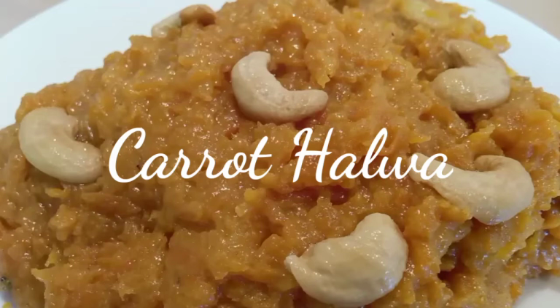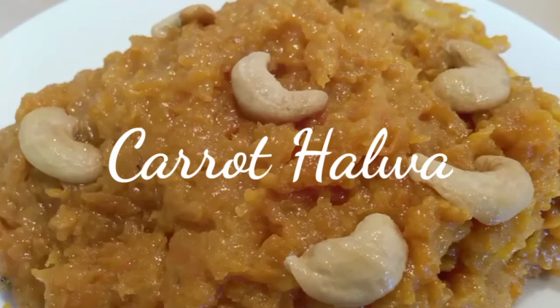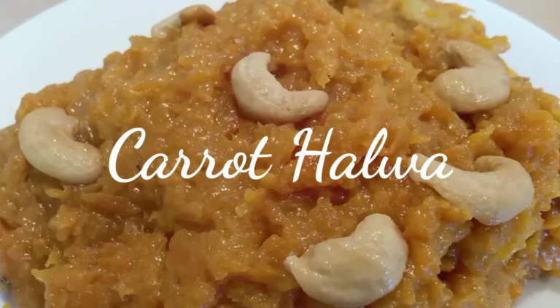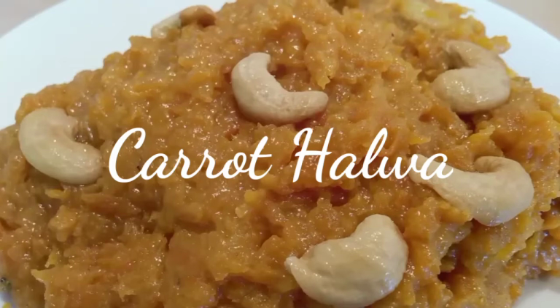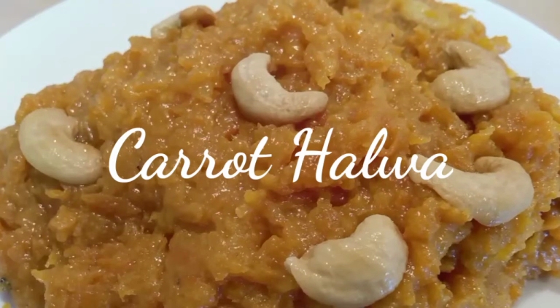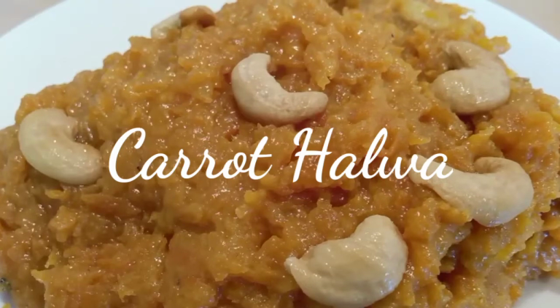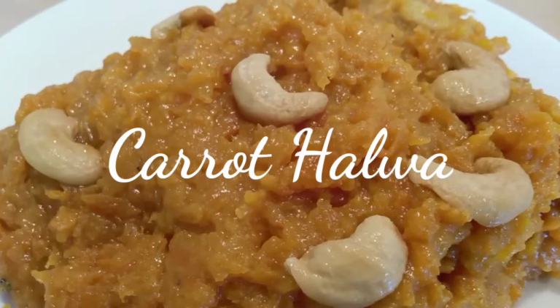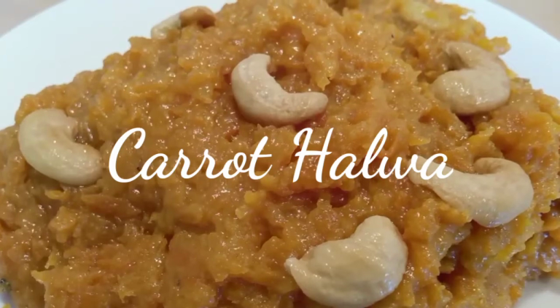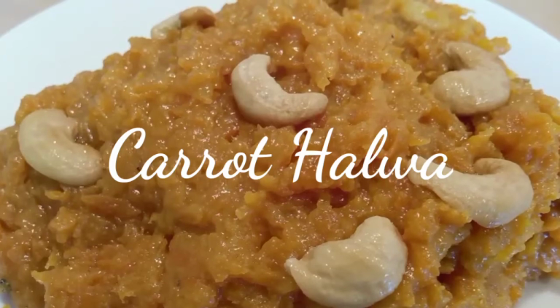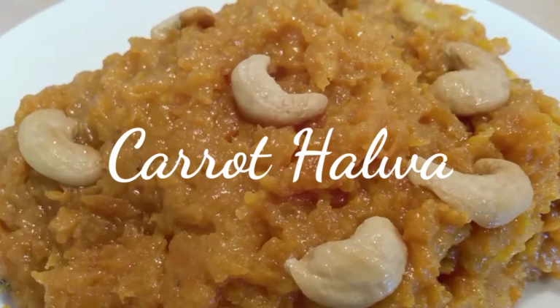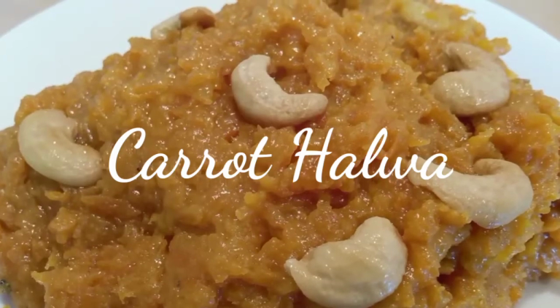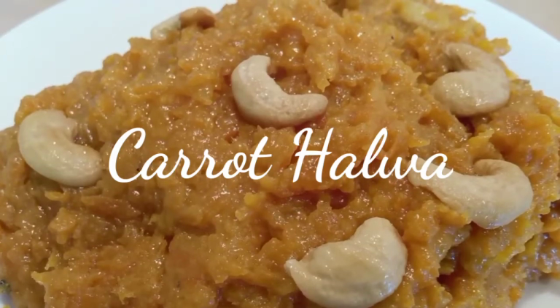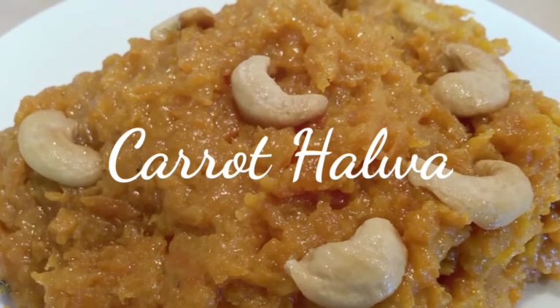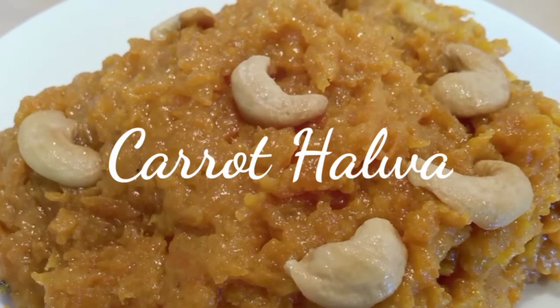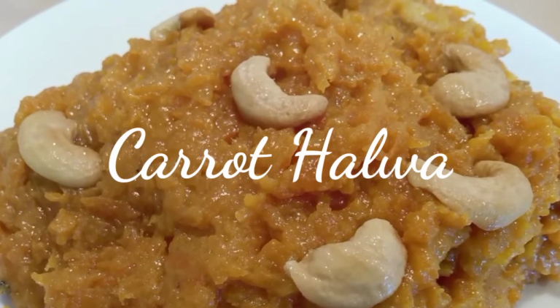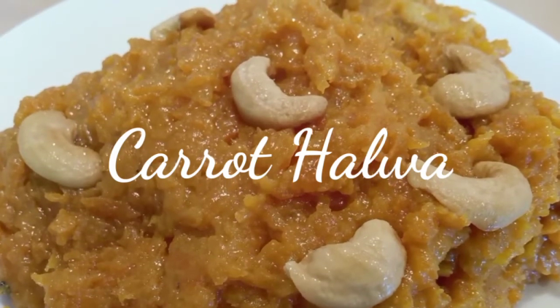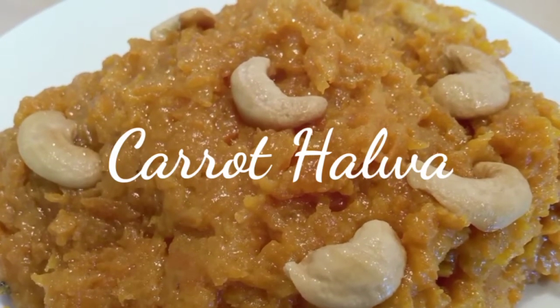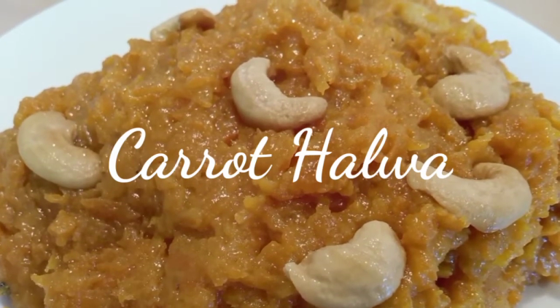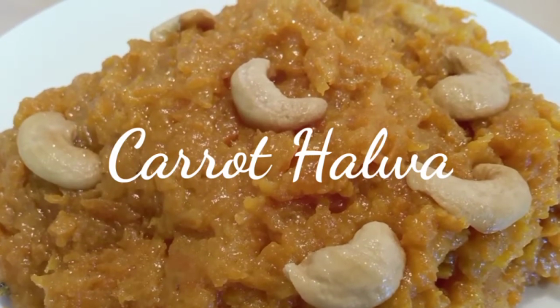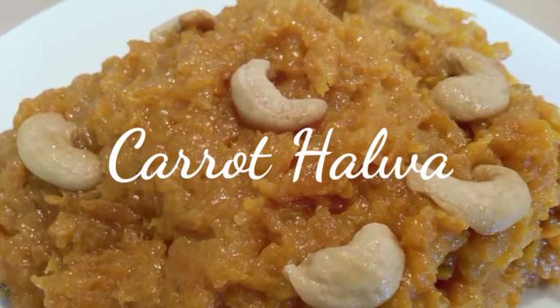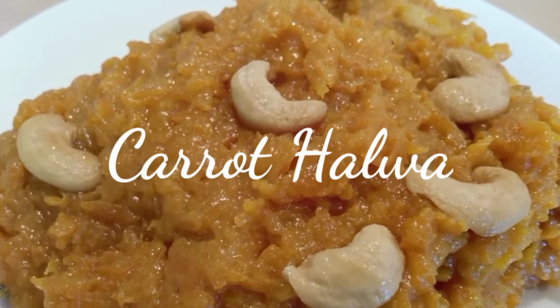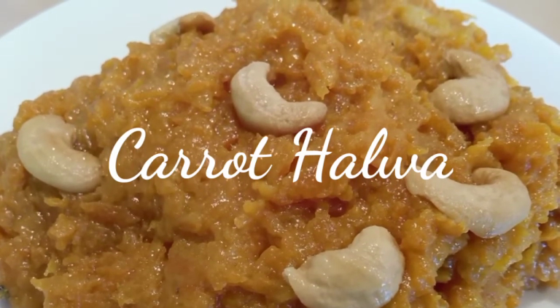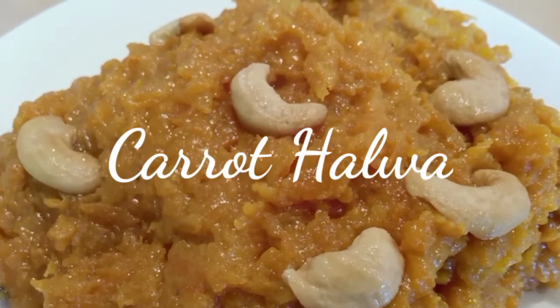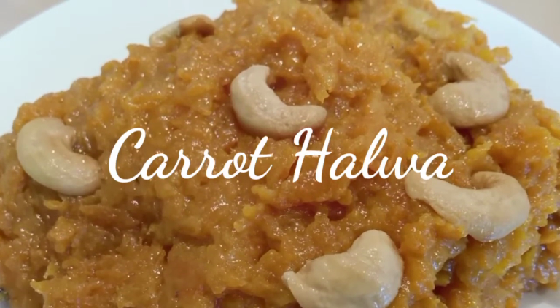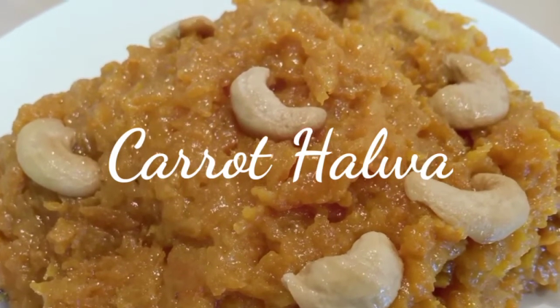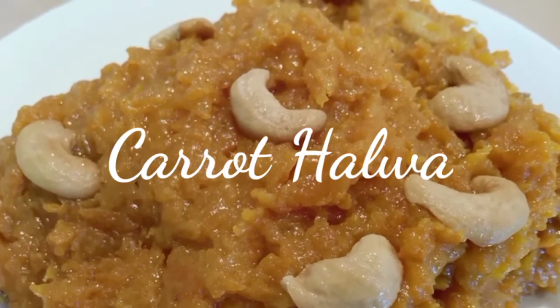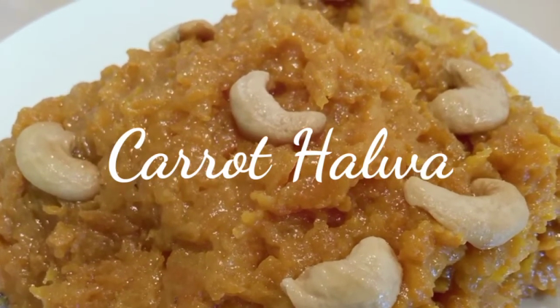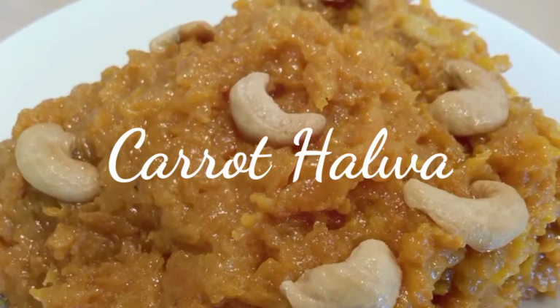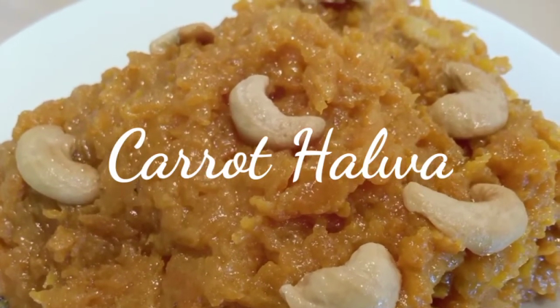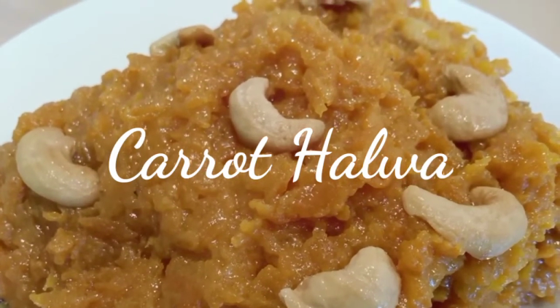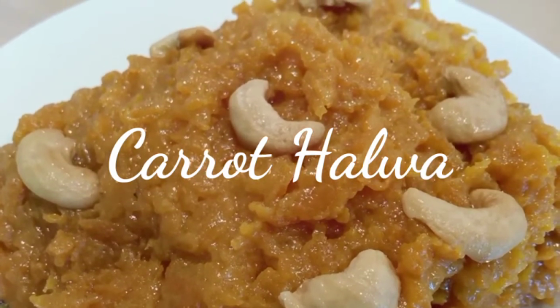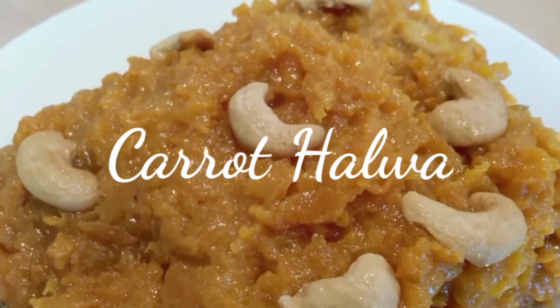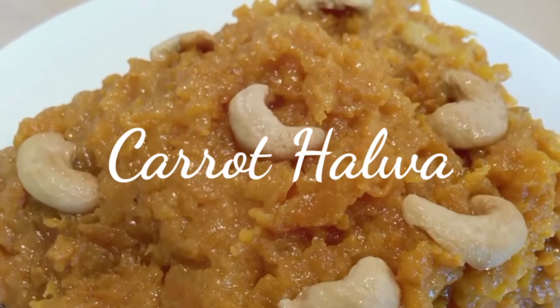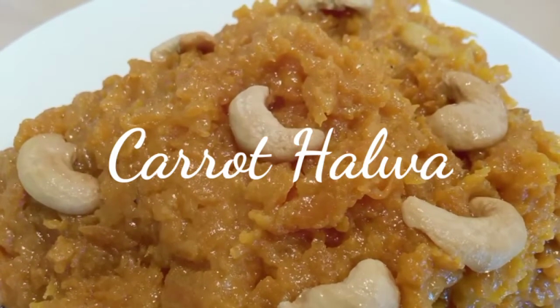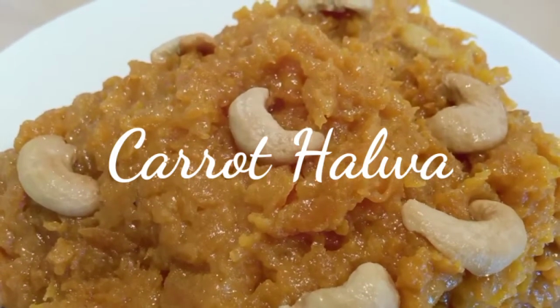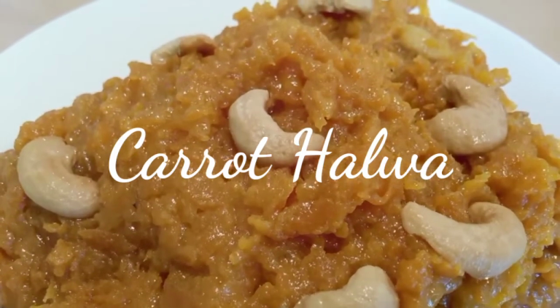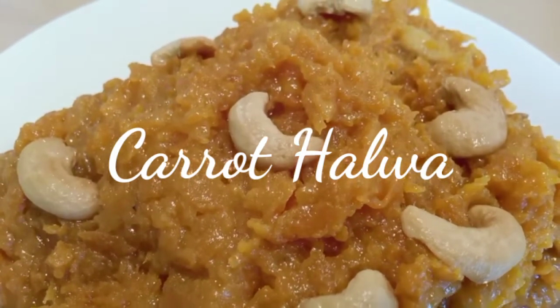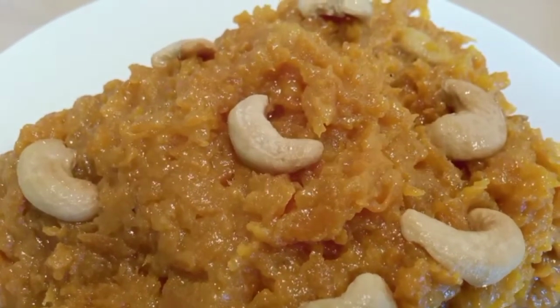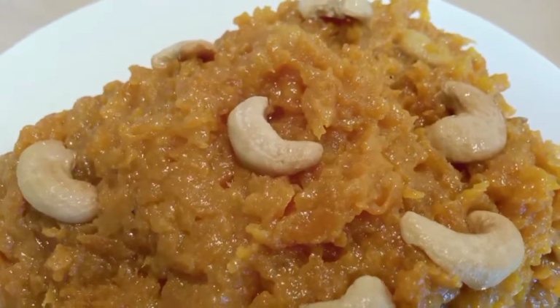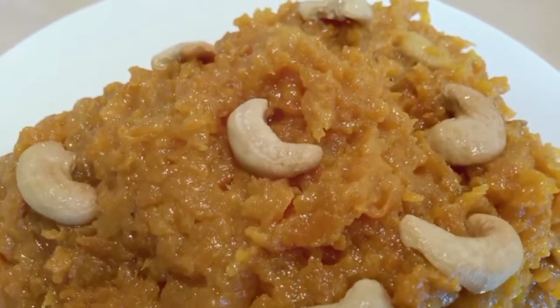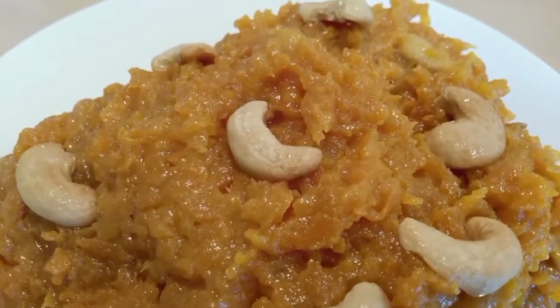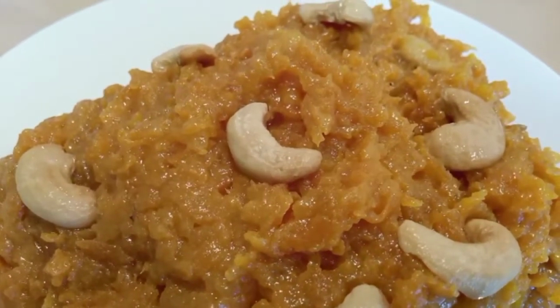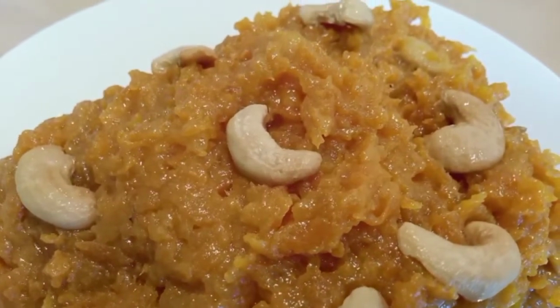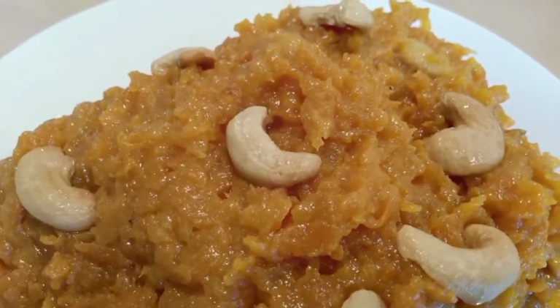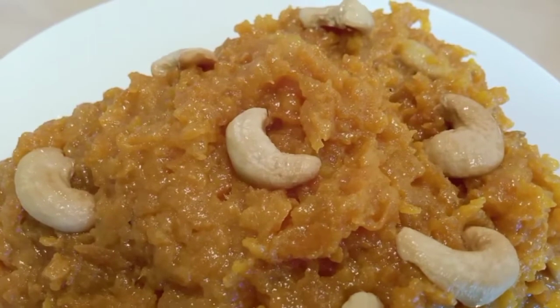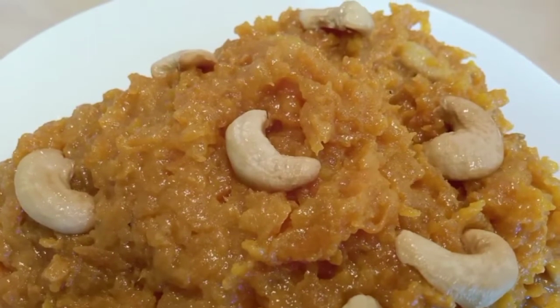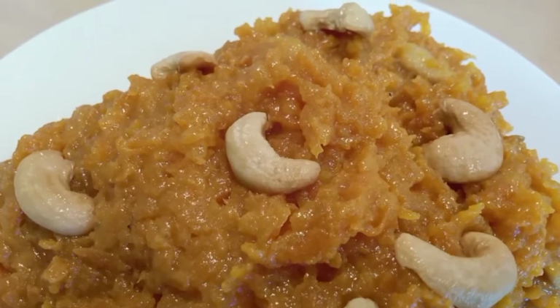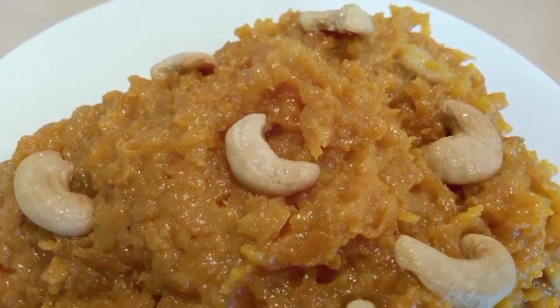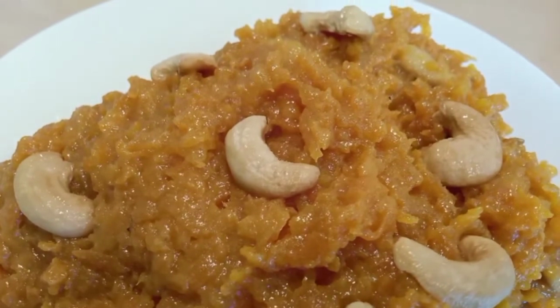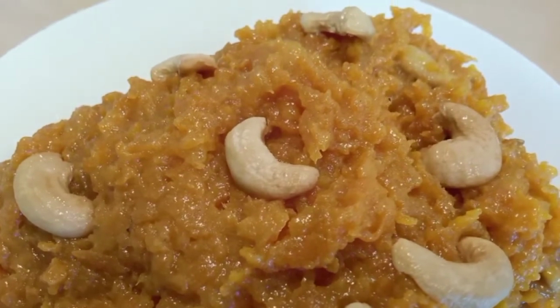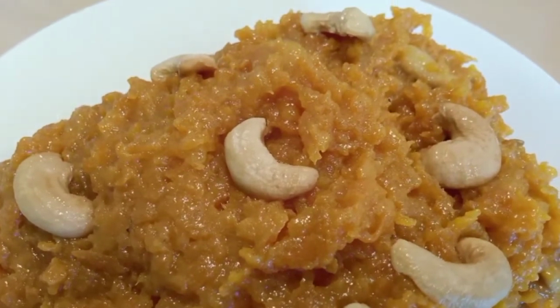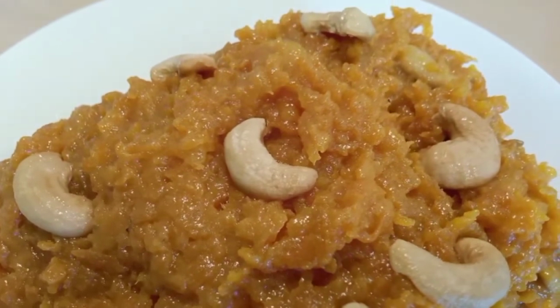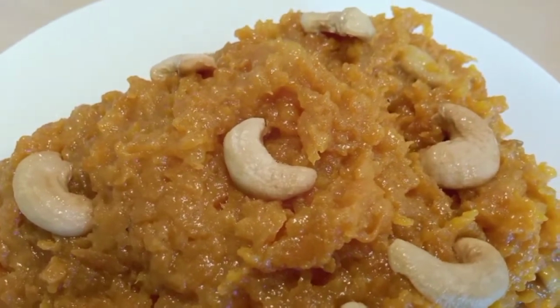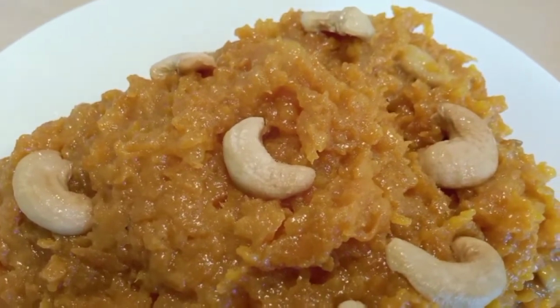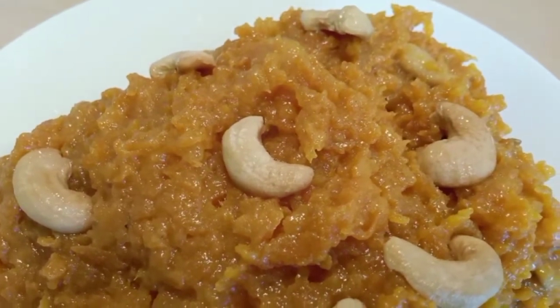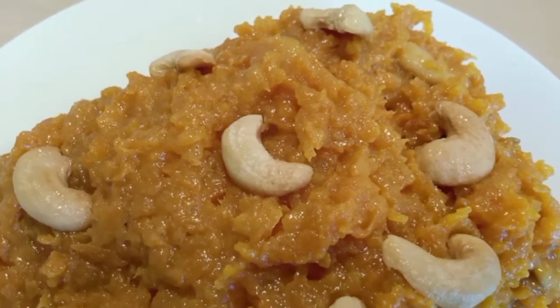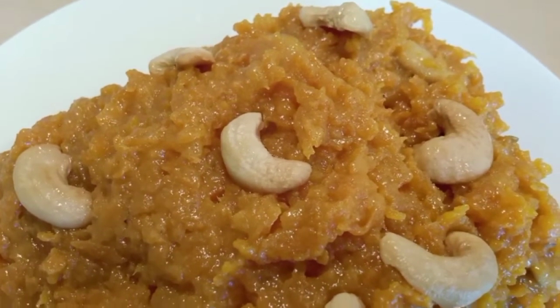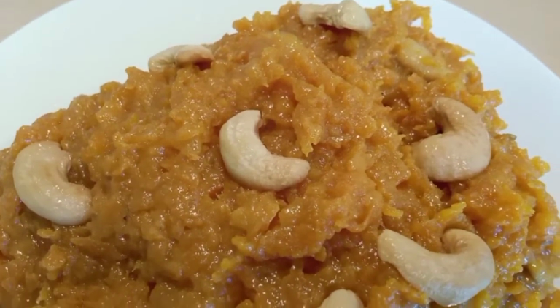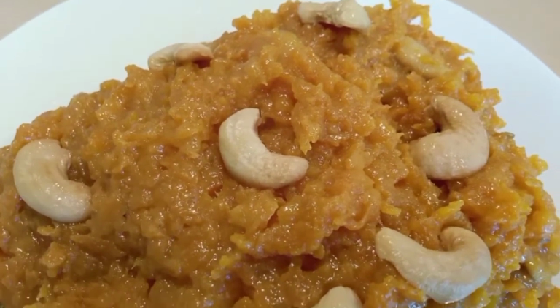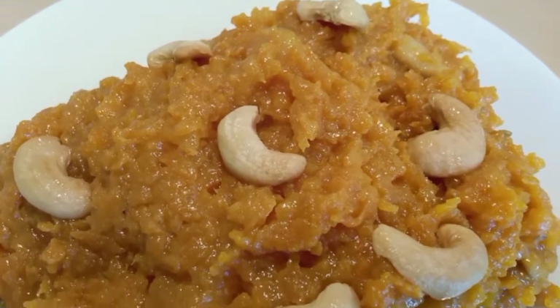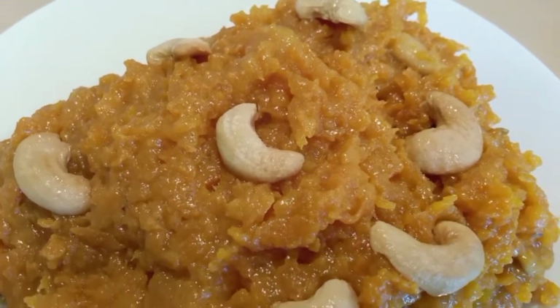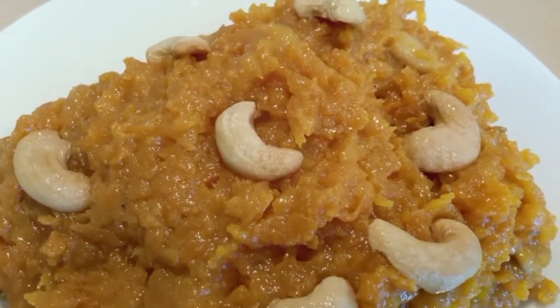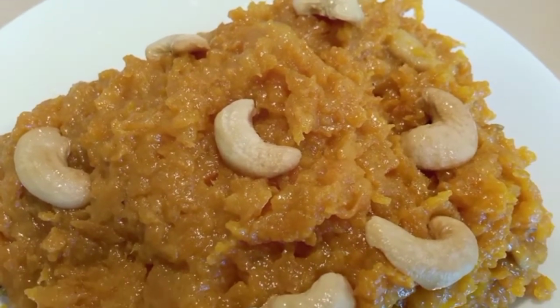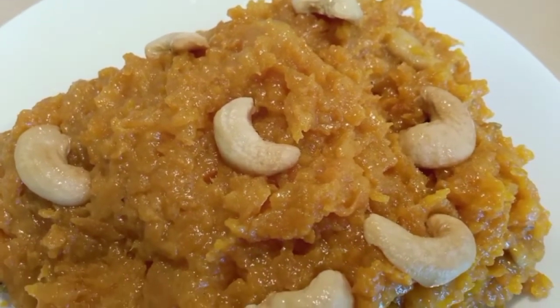Hi friends, welcome back to my channel. In this video I am going to share a restaurant style carrot halwa recipe. So let us see how to prepare that.